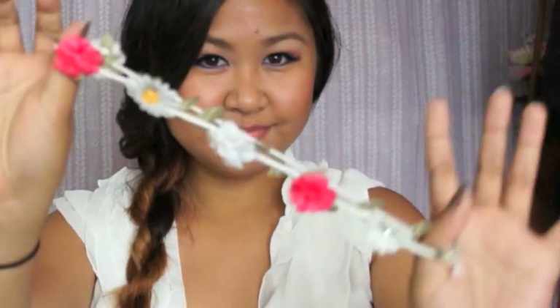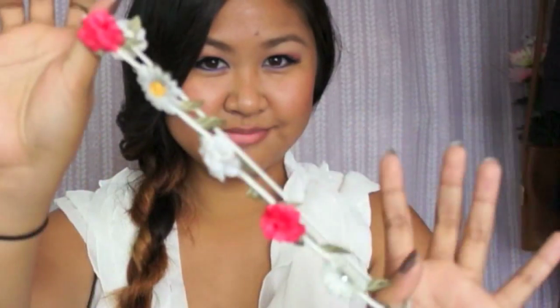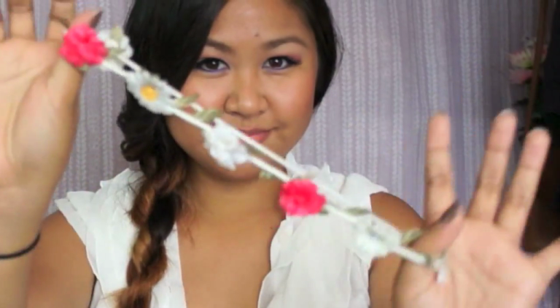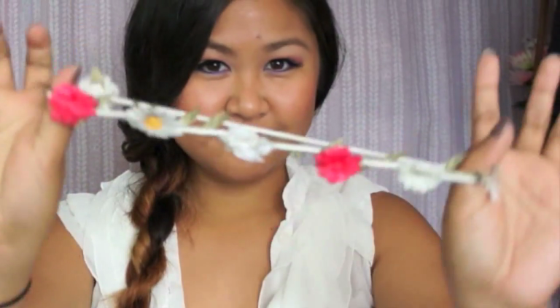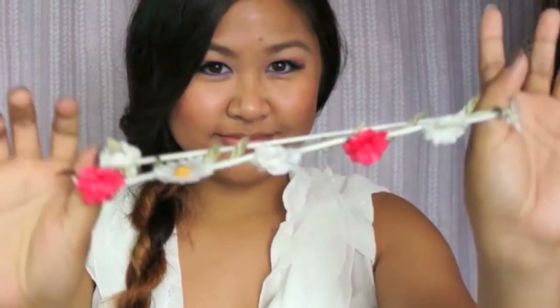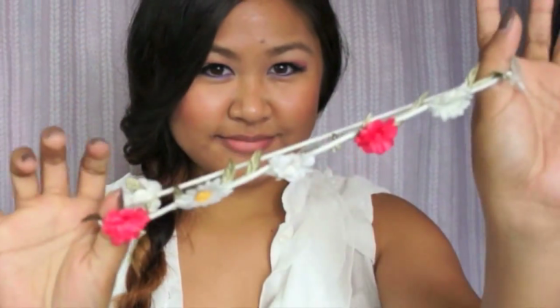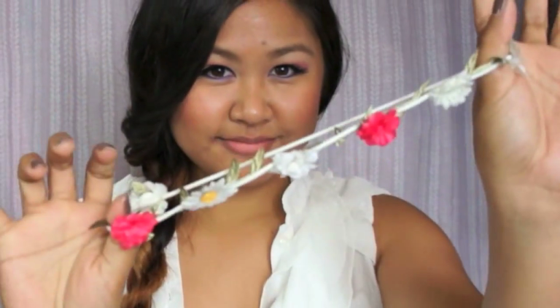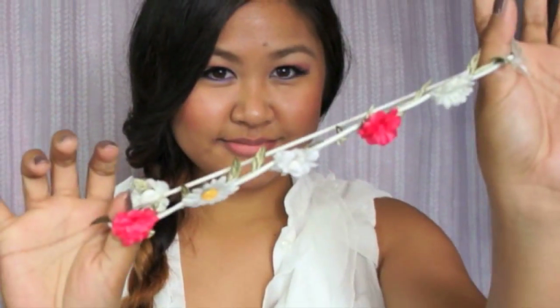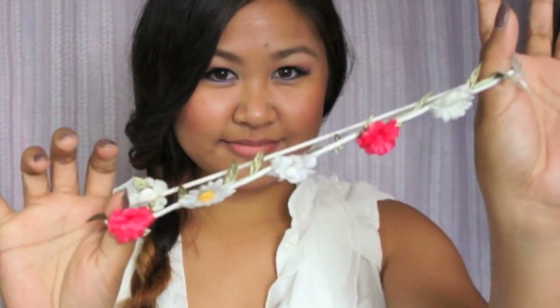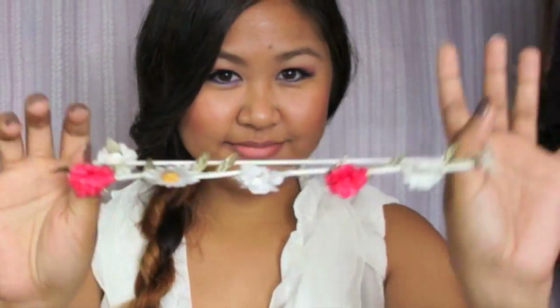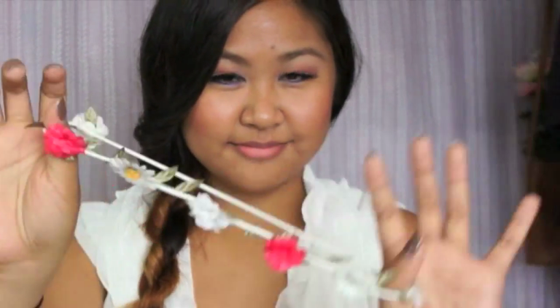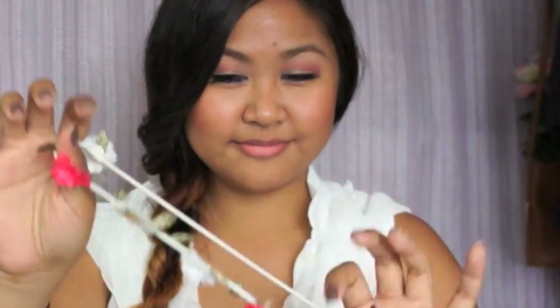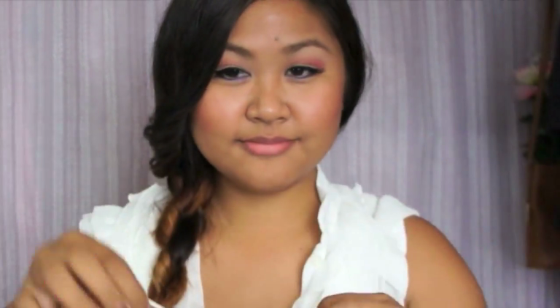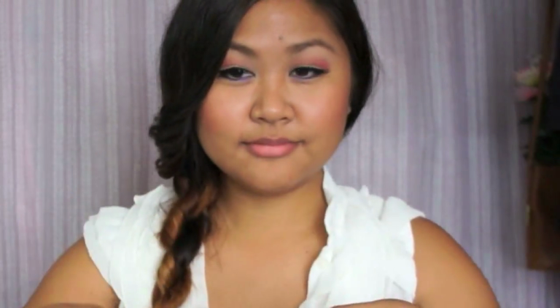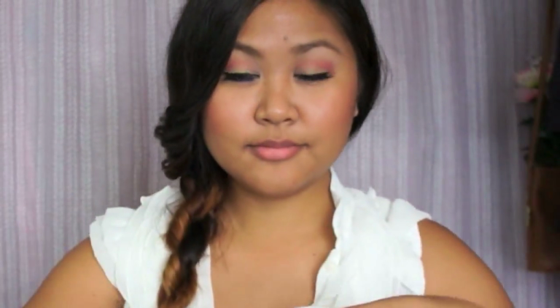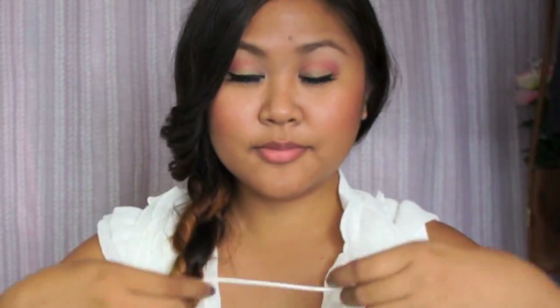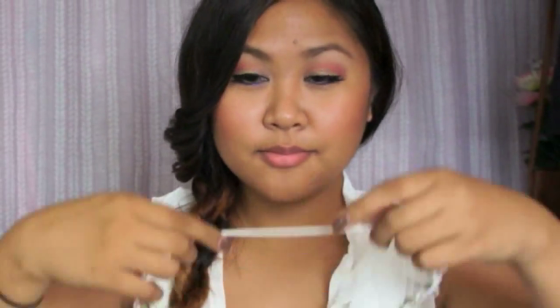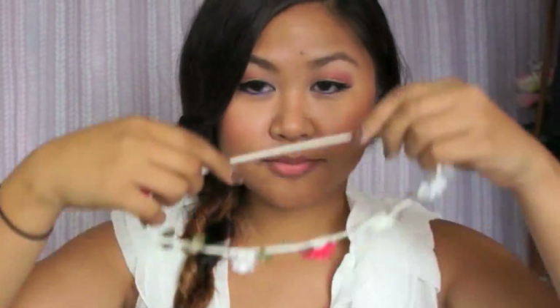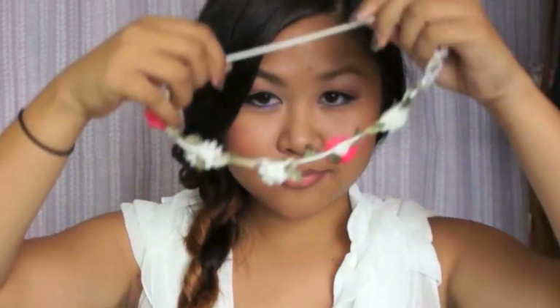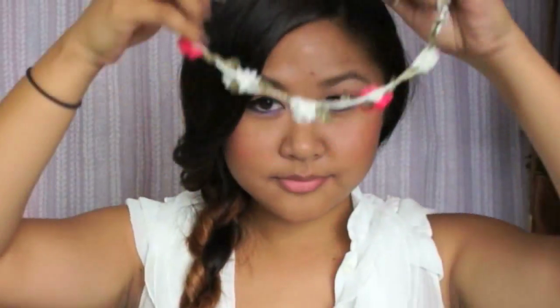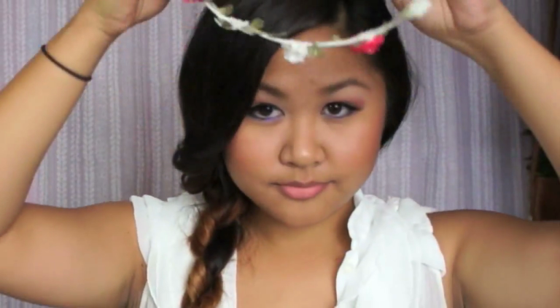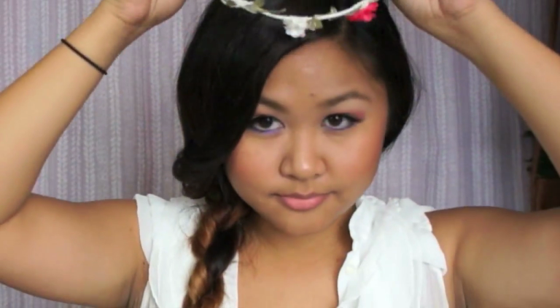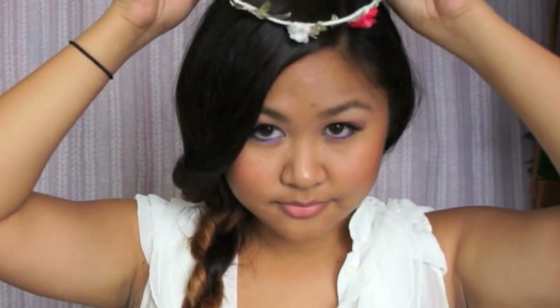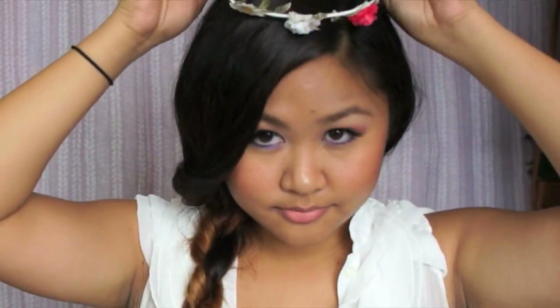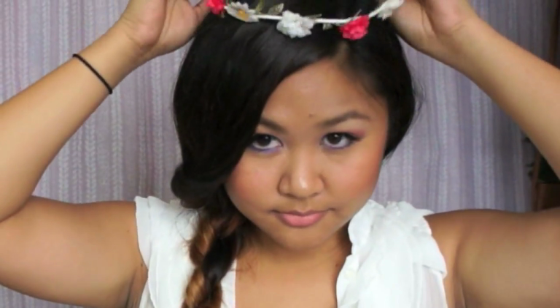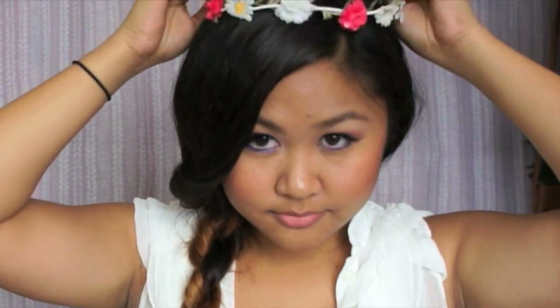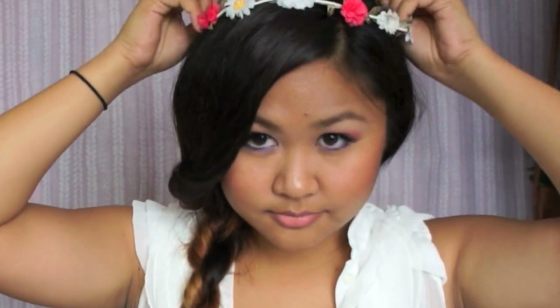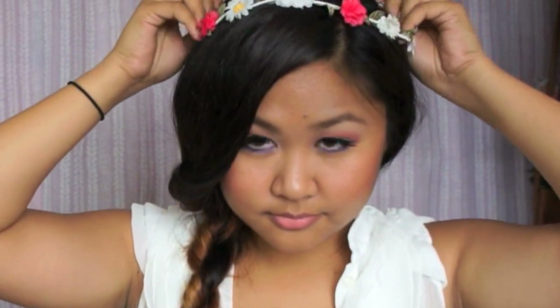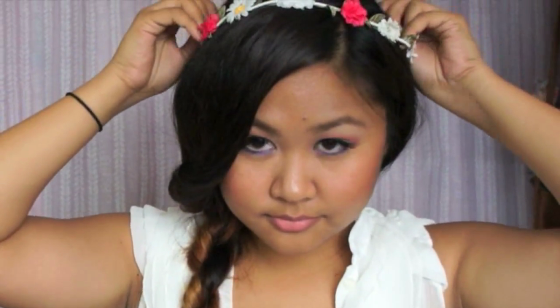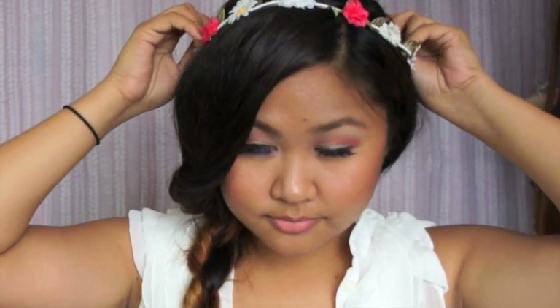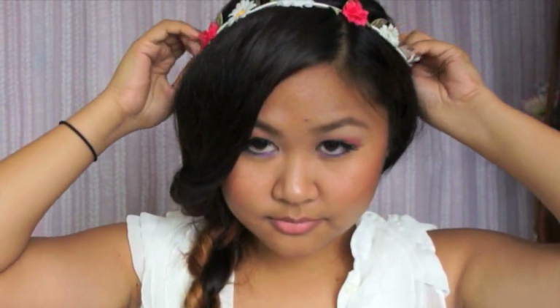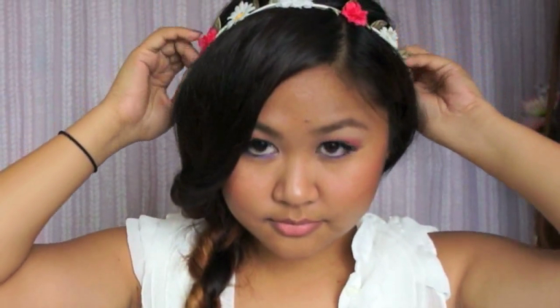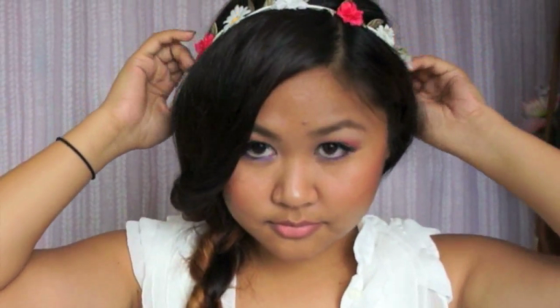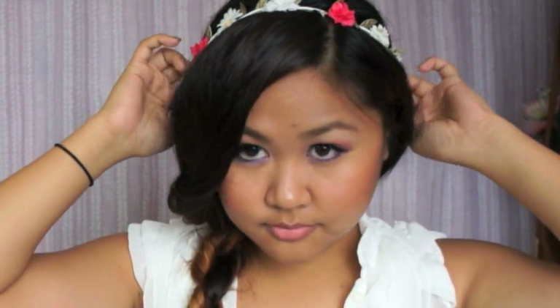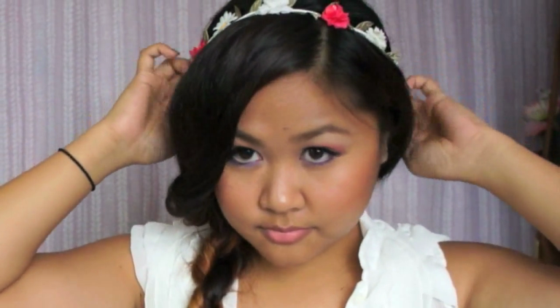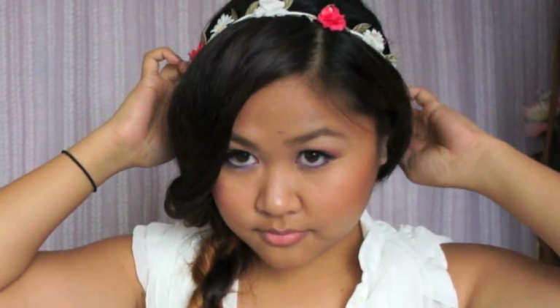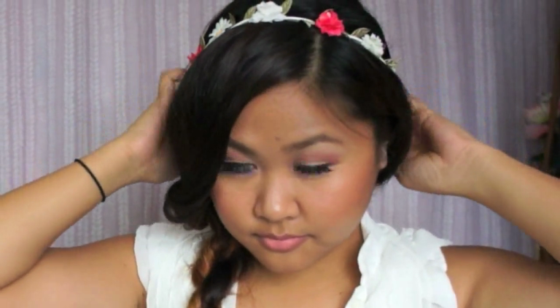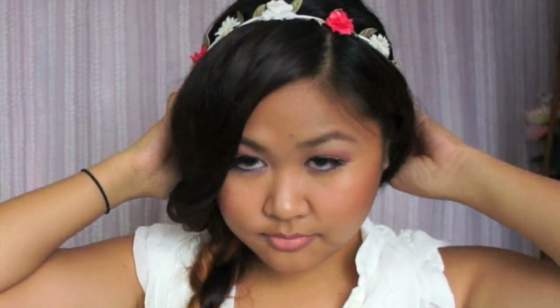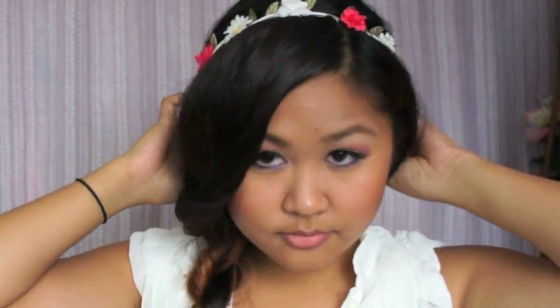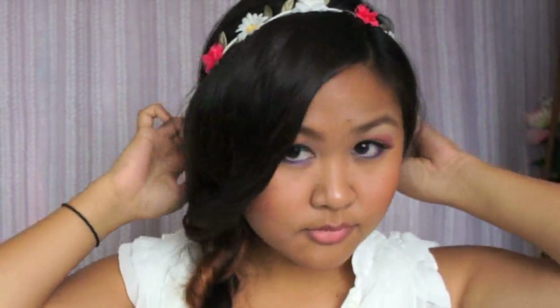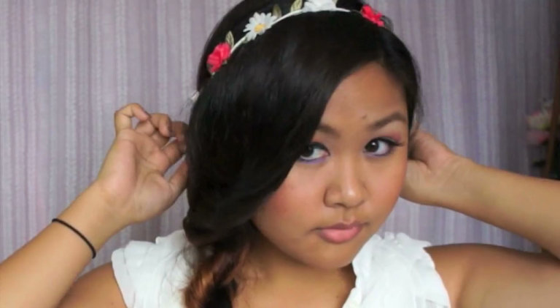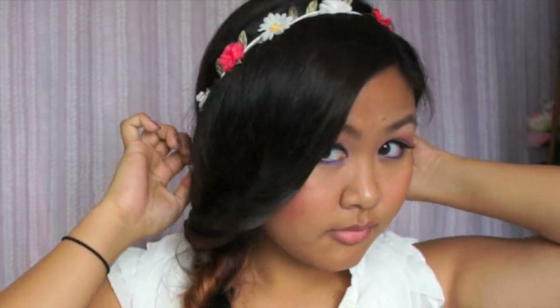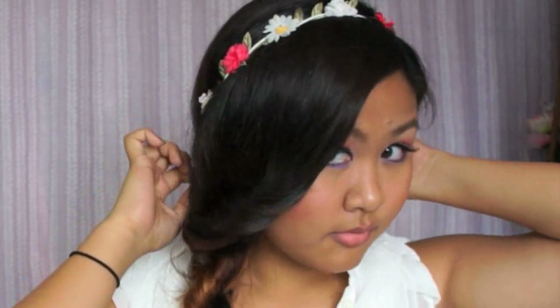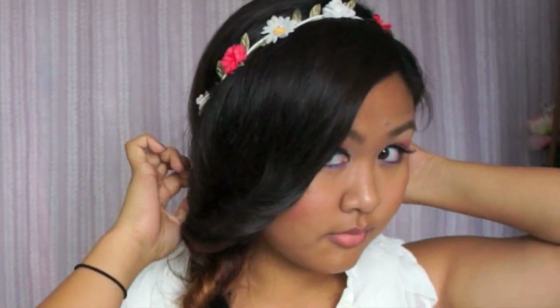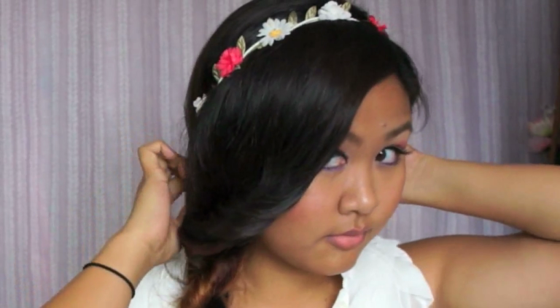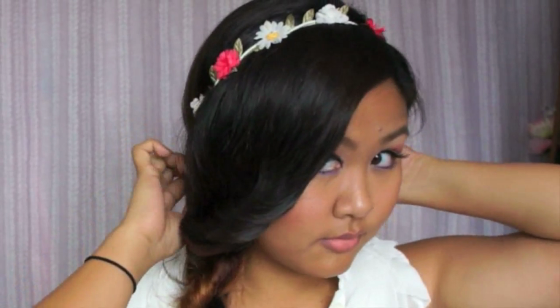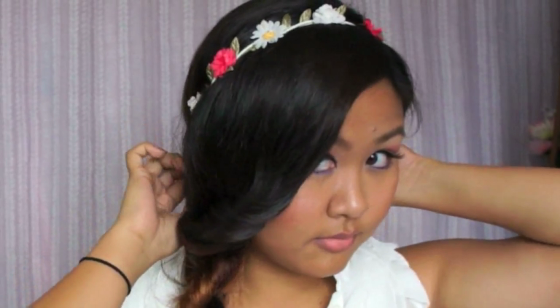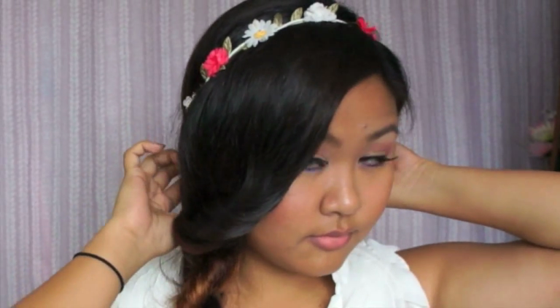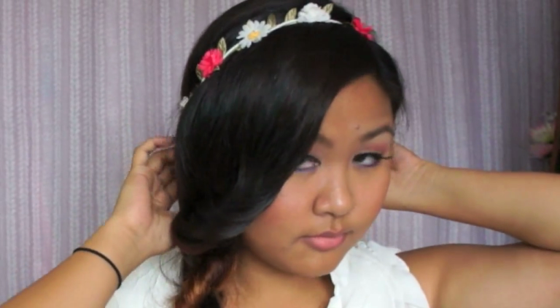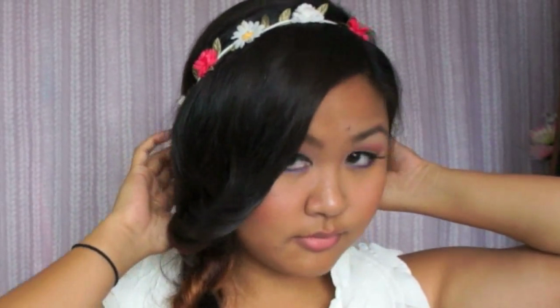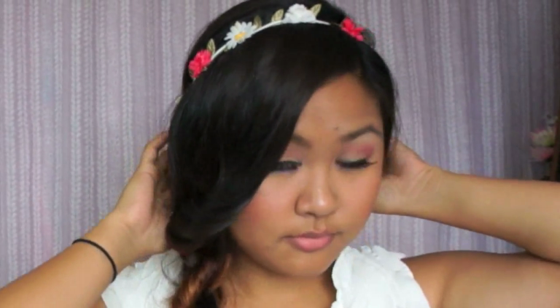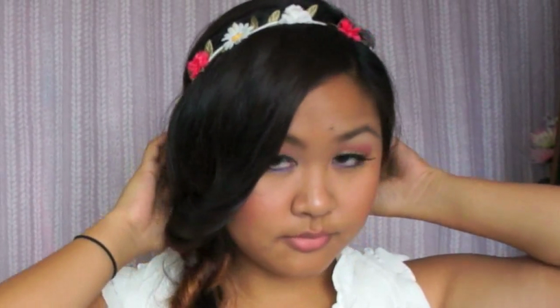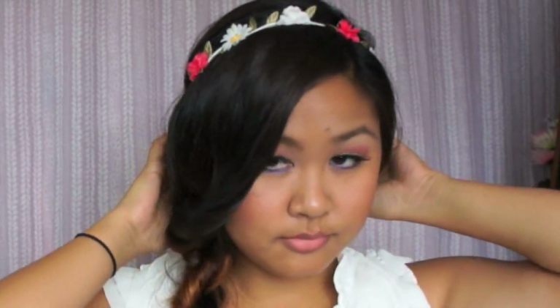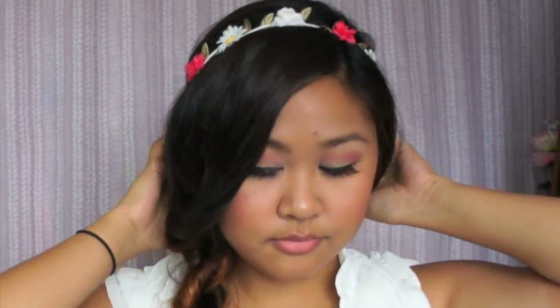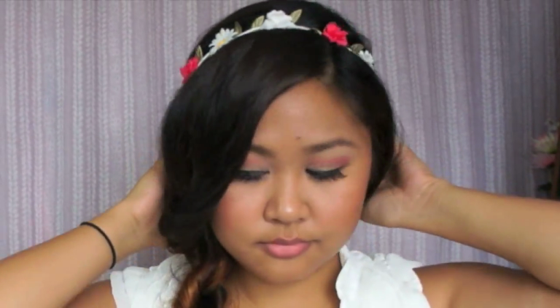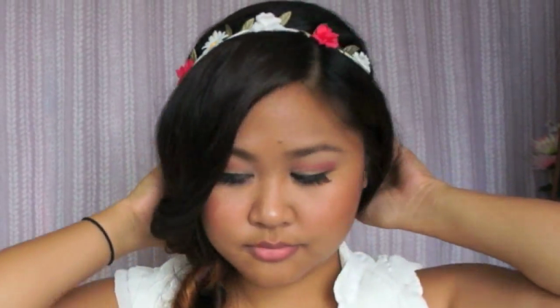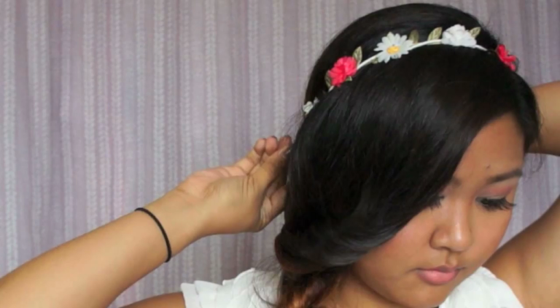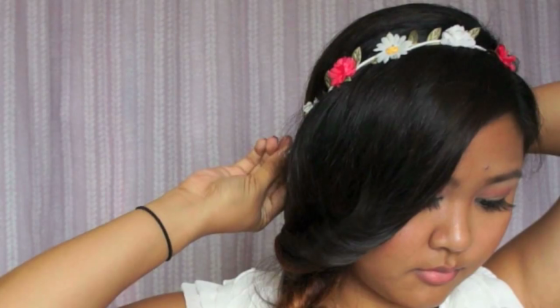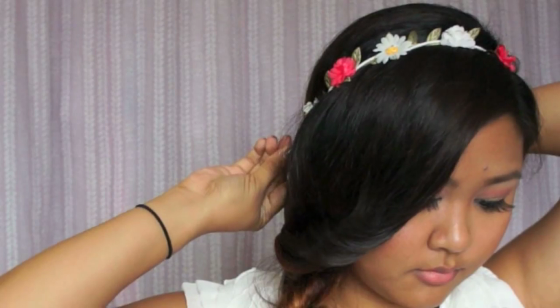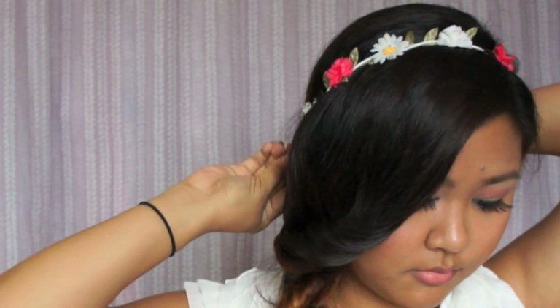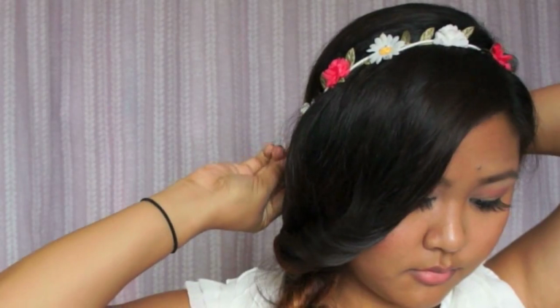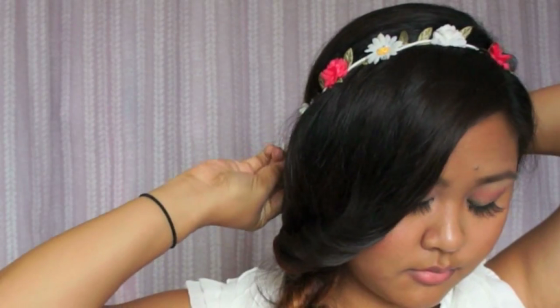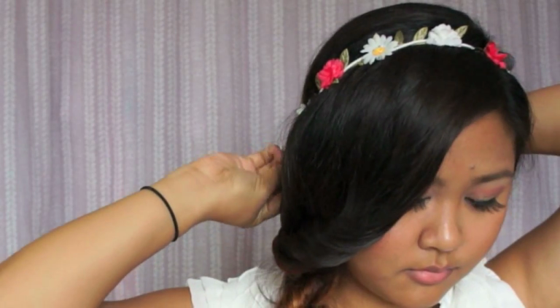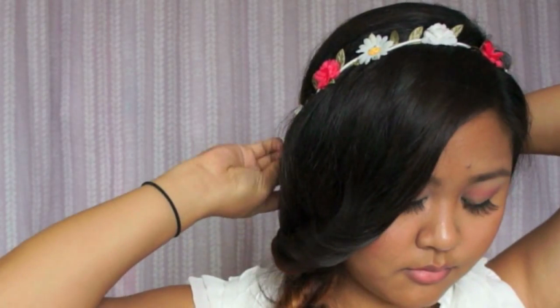This floral headband is perfect for the springtime. I'm using it by putting it over the crown and securing it with more bobby pins.